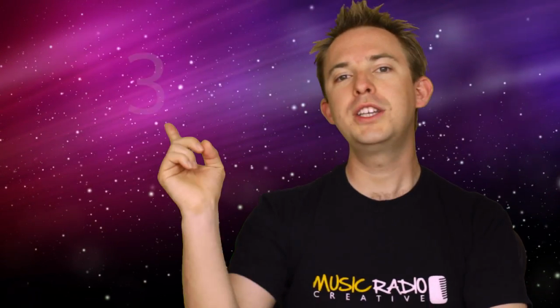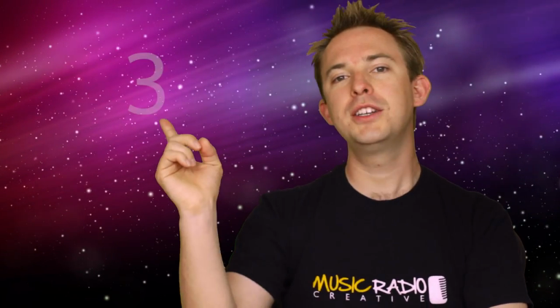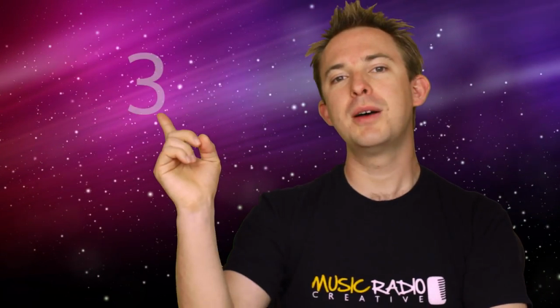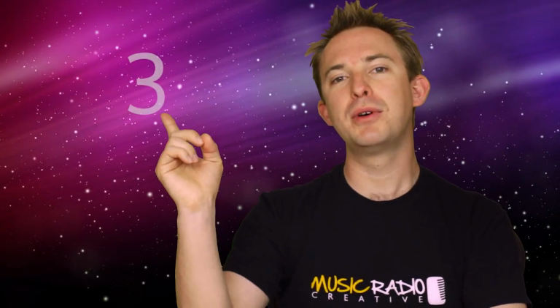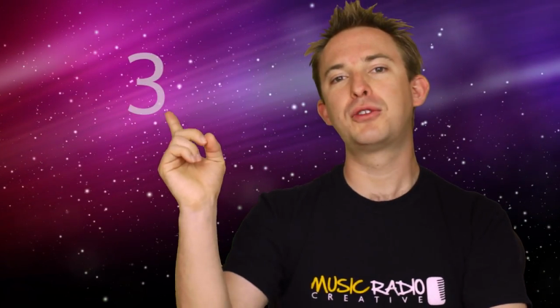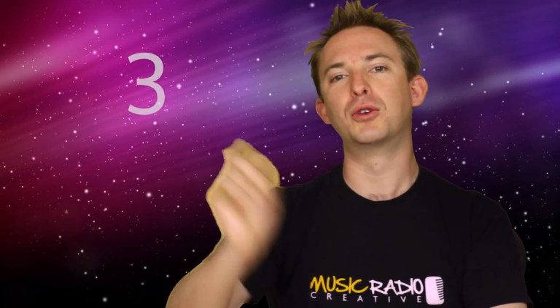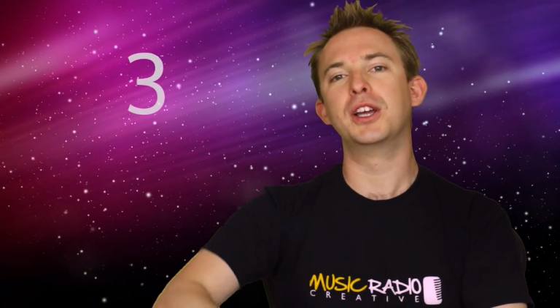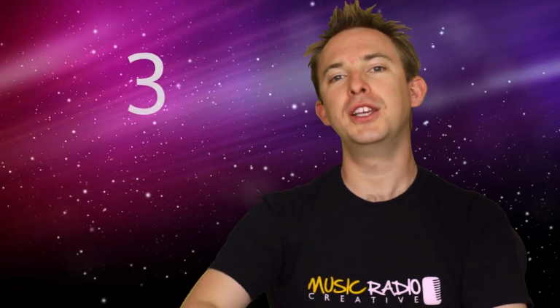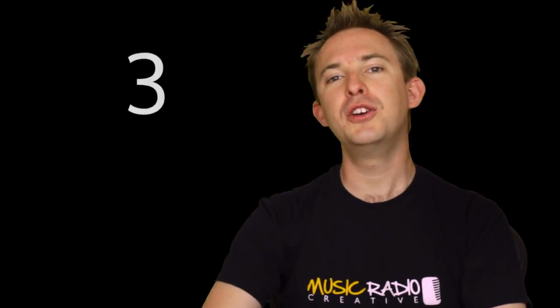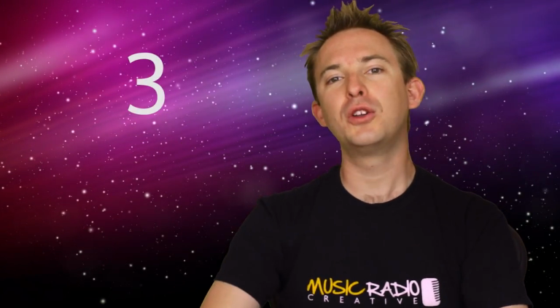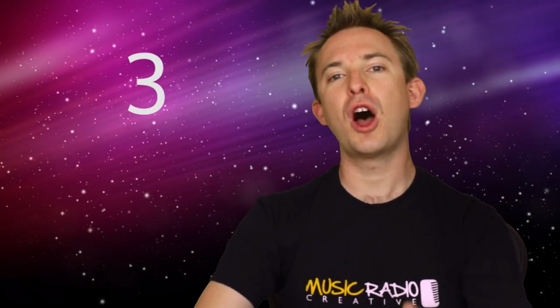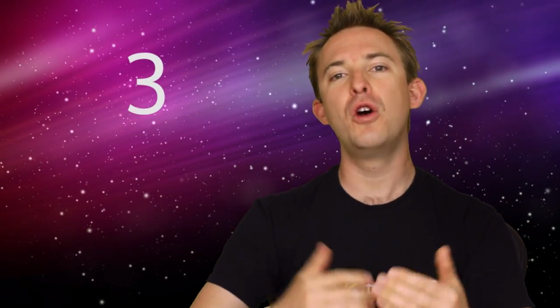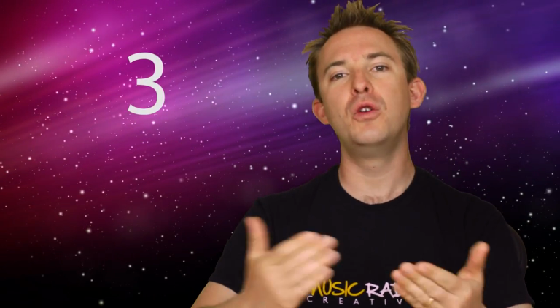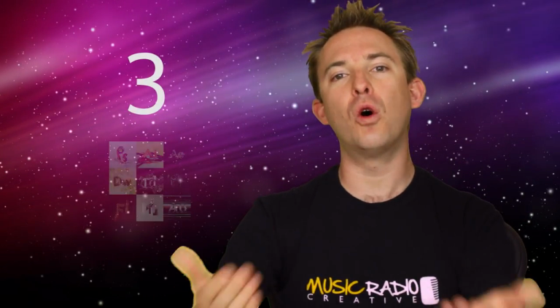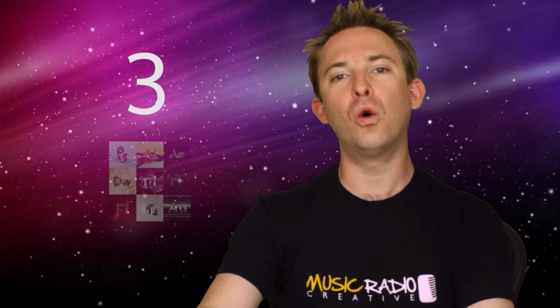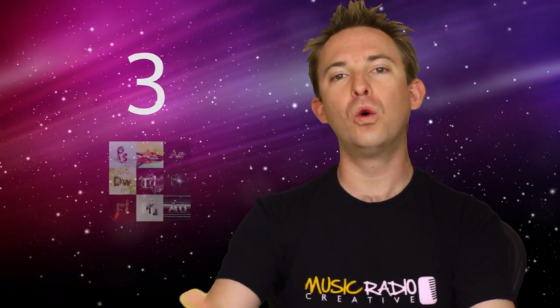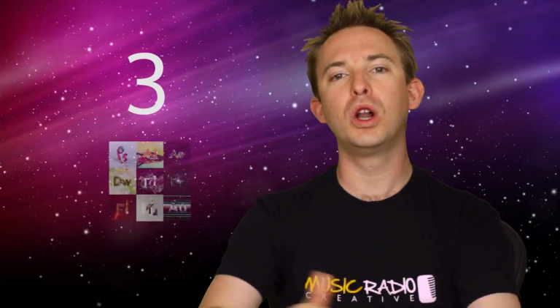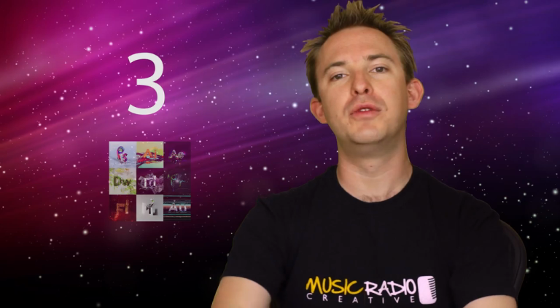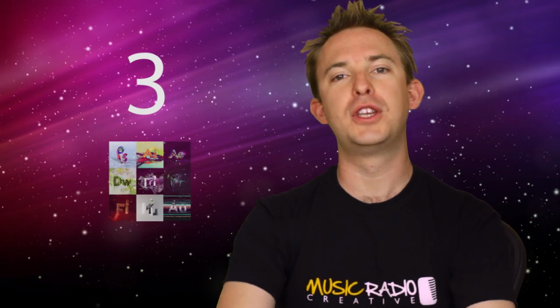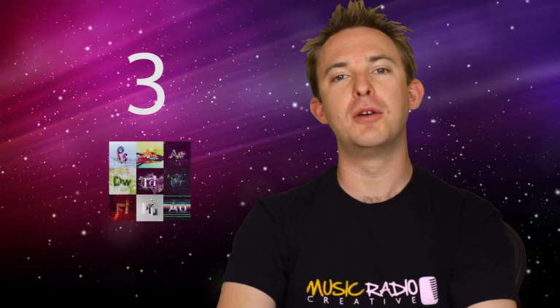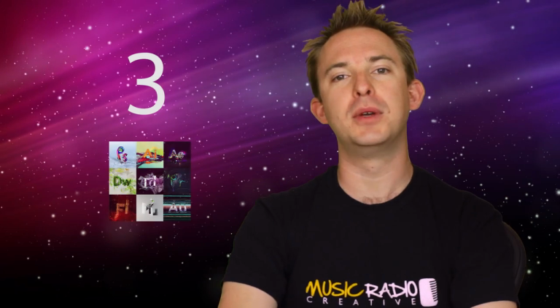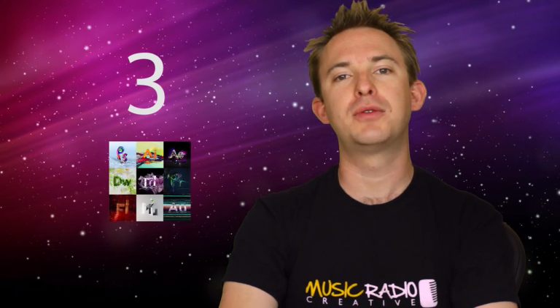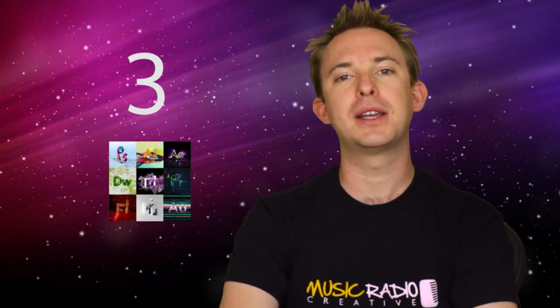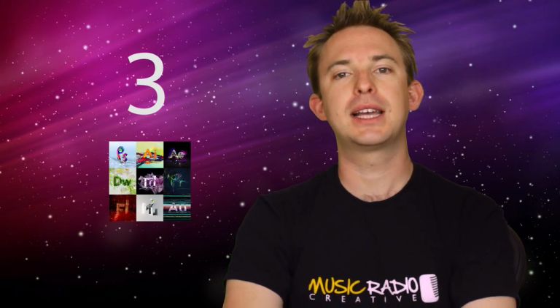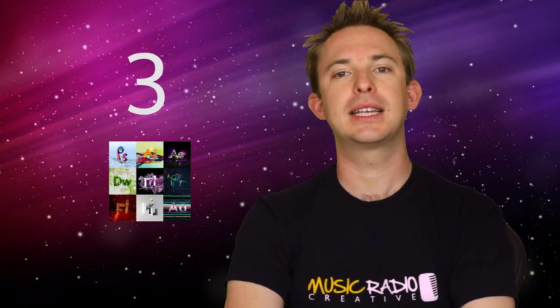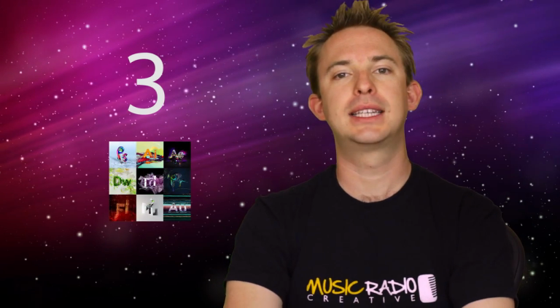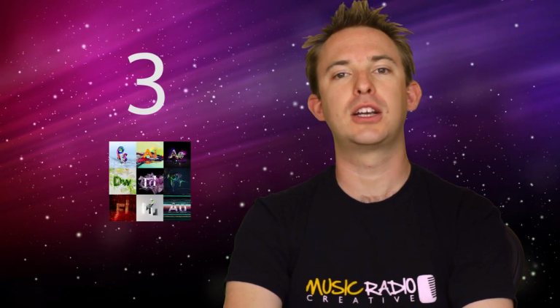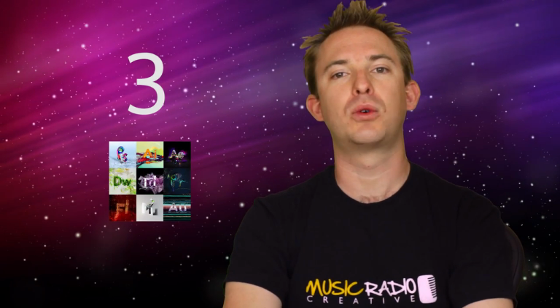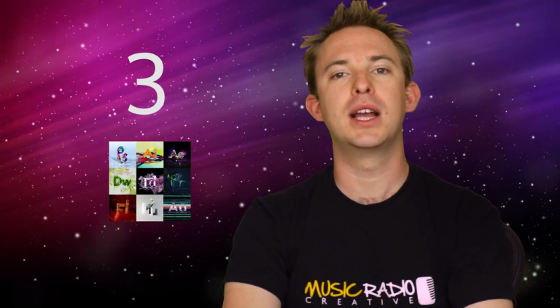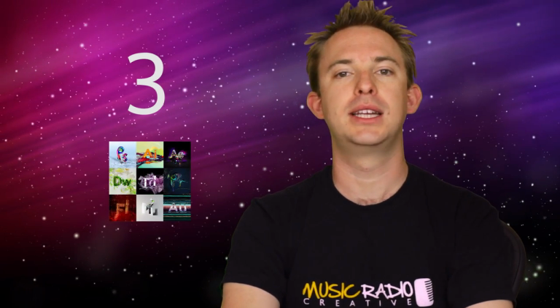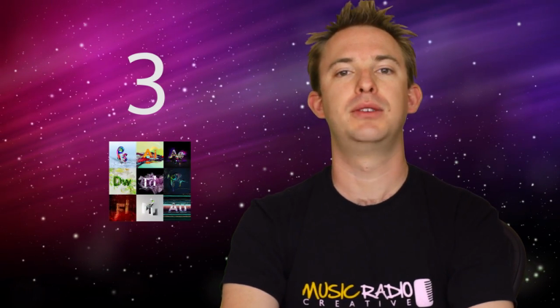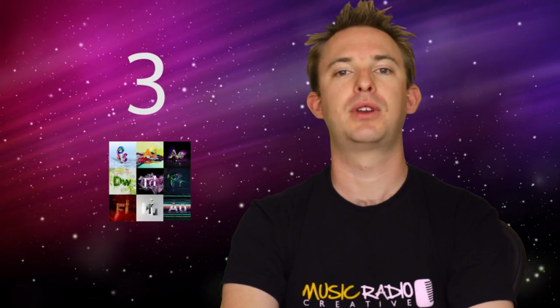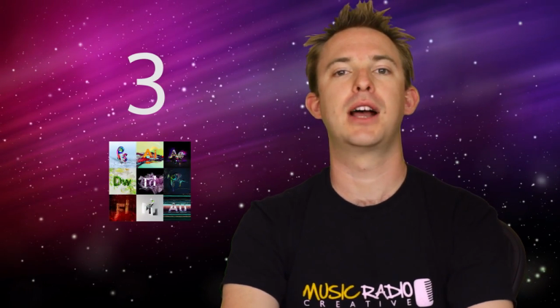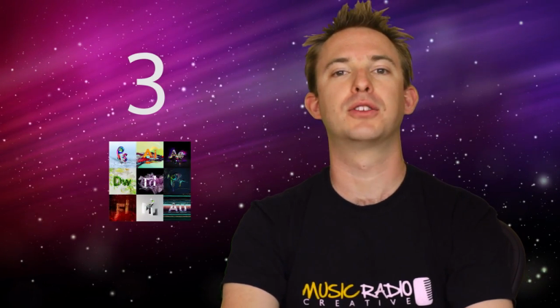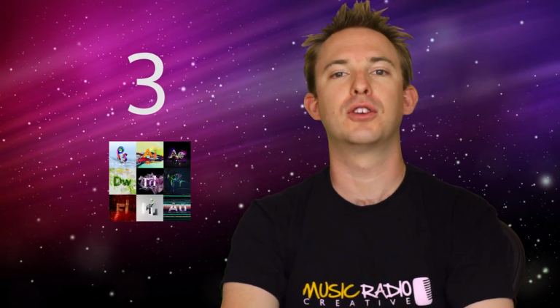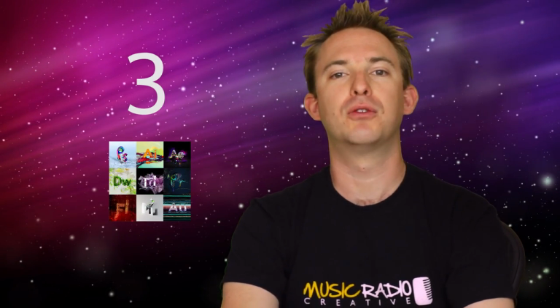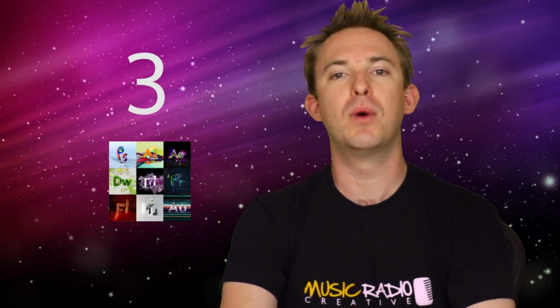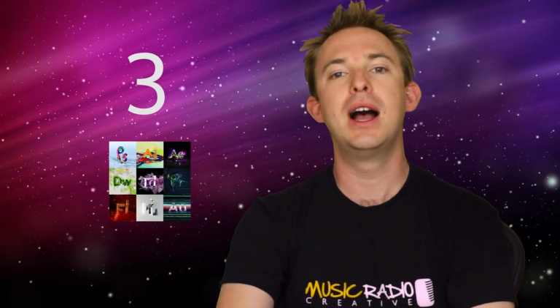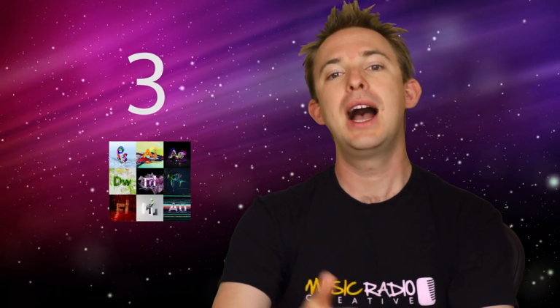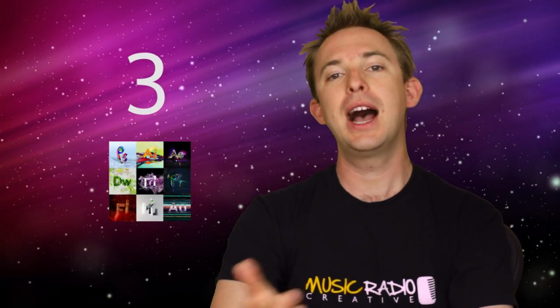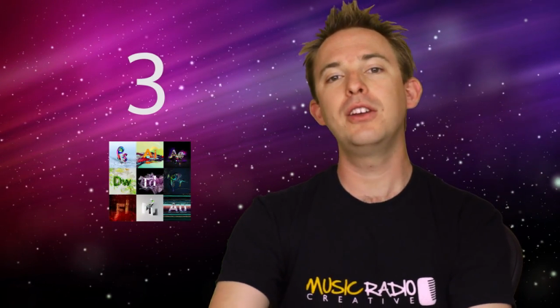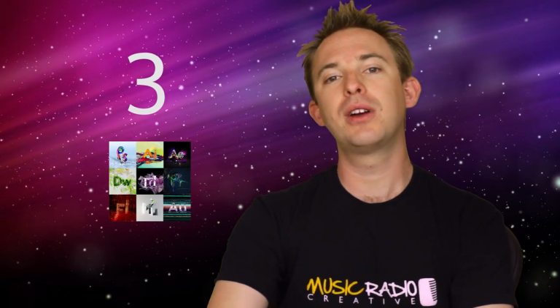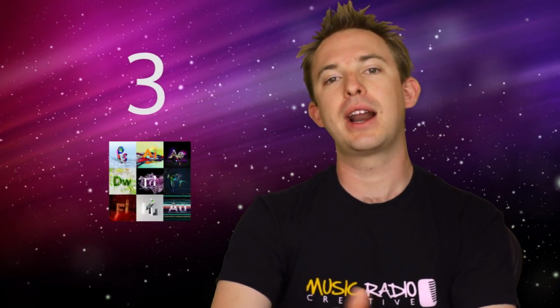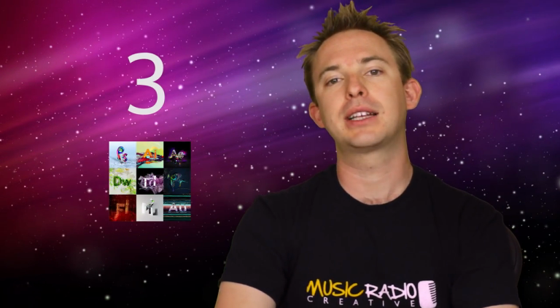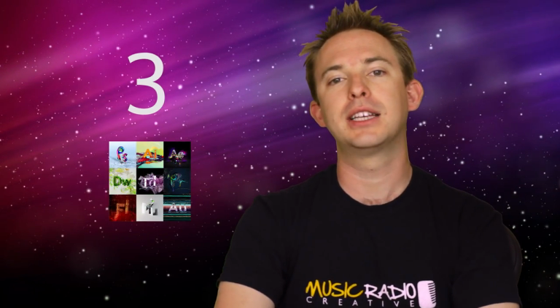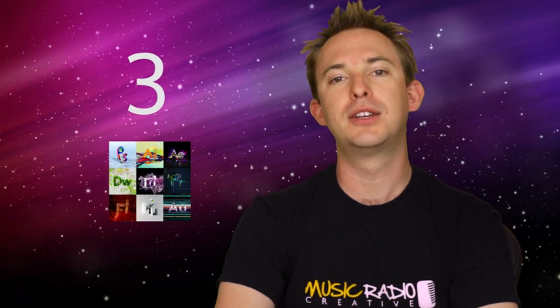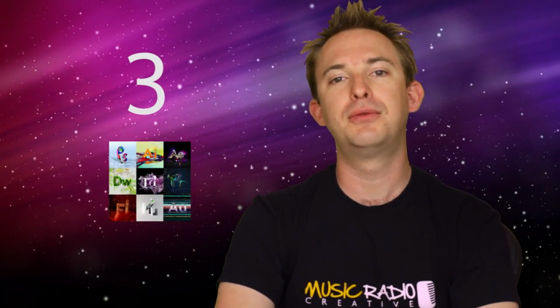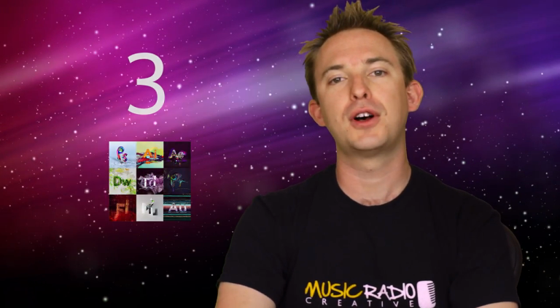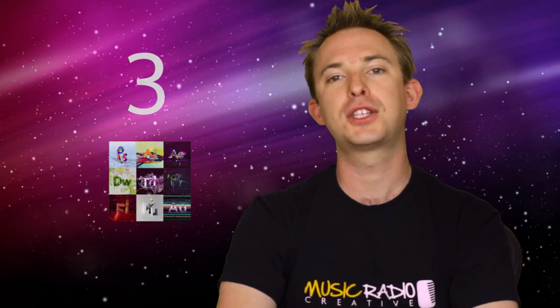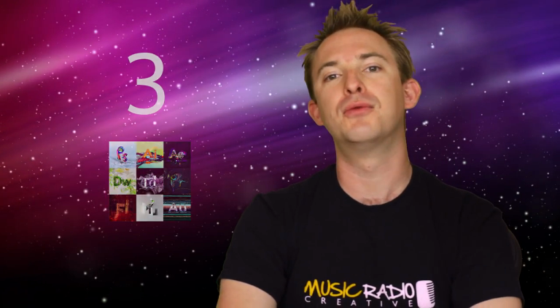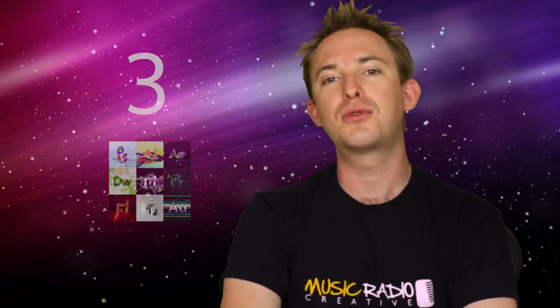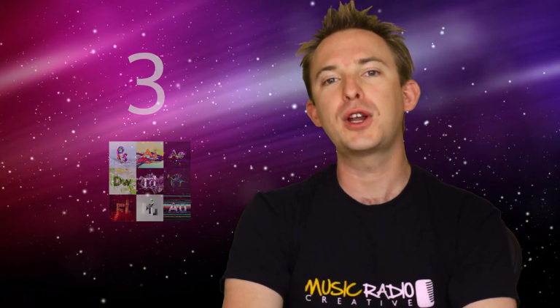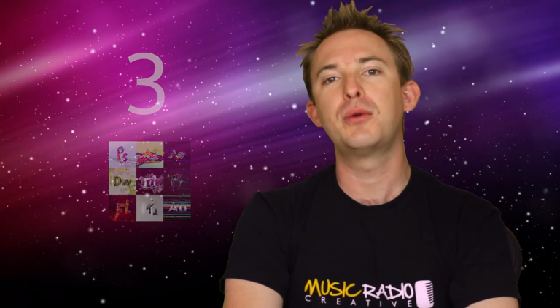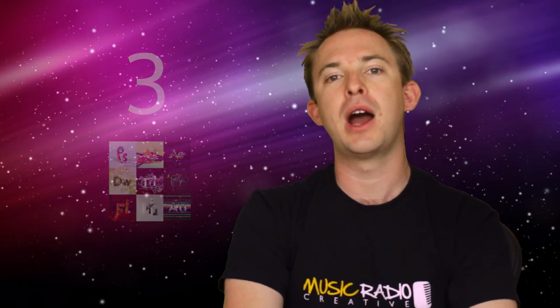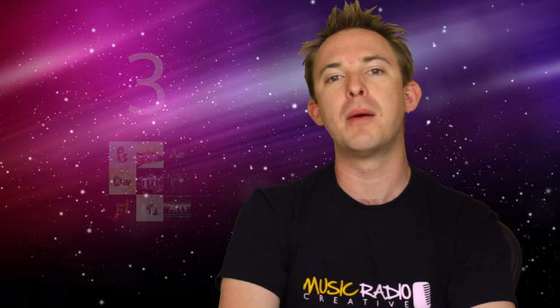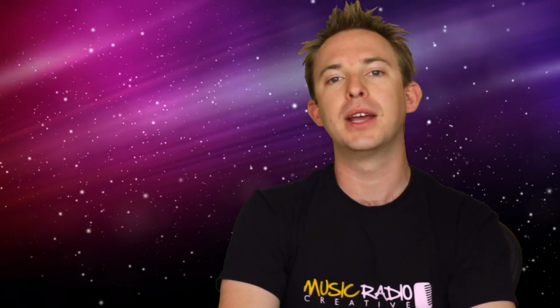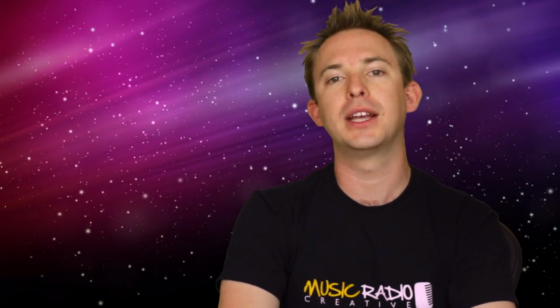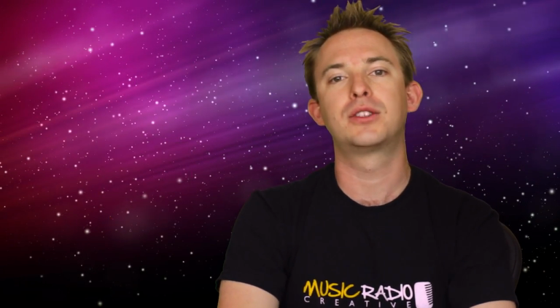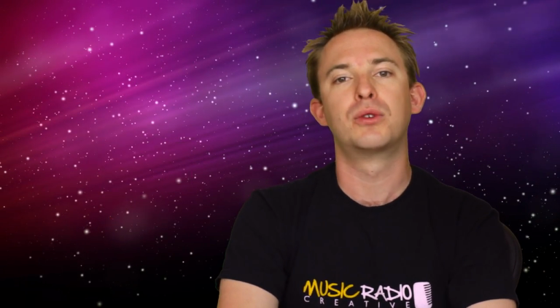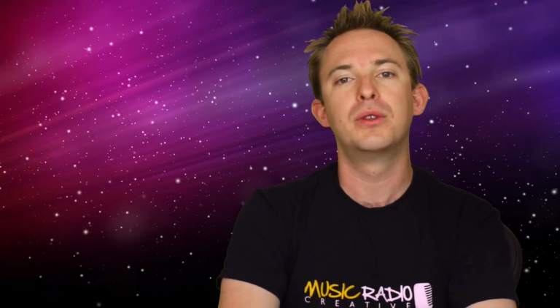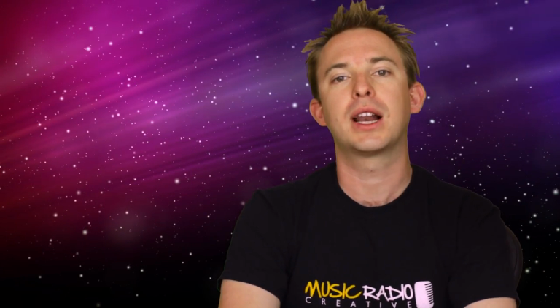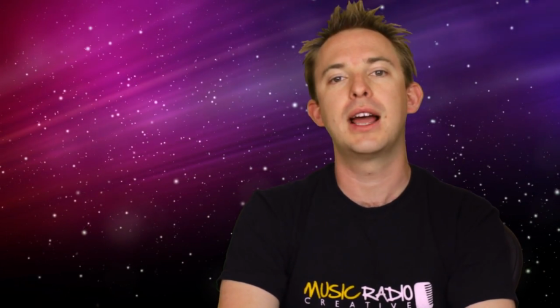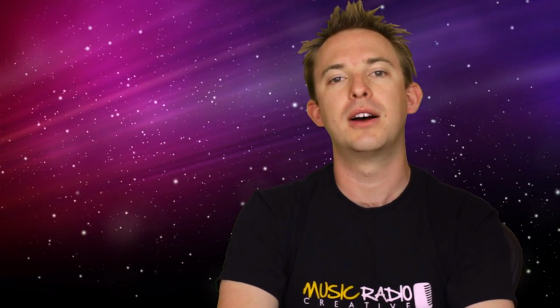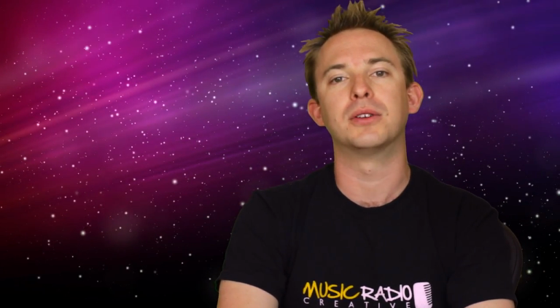Reason number three: you'll own all of Adobe's fantastic Creative Cloud software, and you'll get access to fast and frequent updates through the cloud.